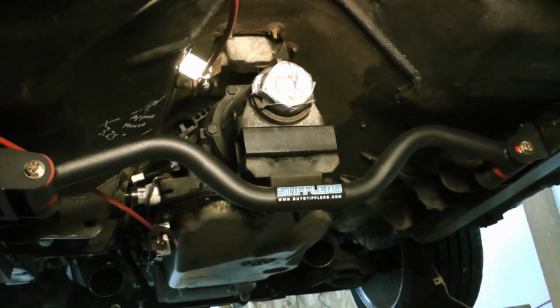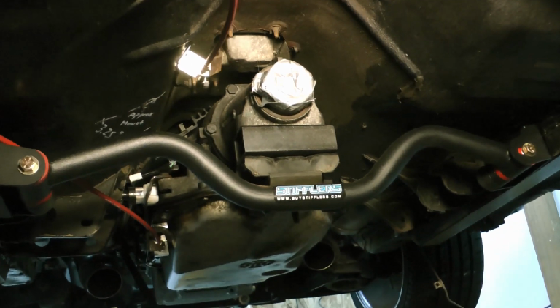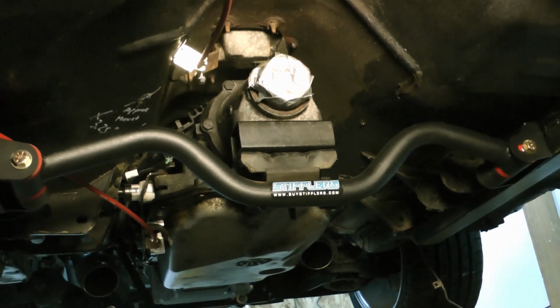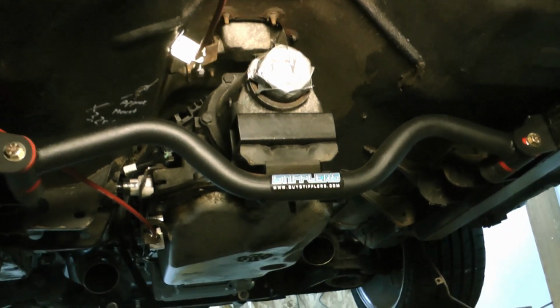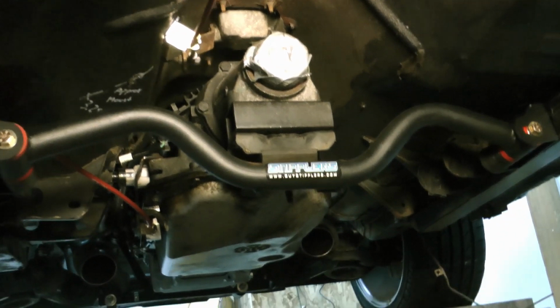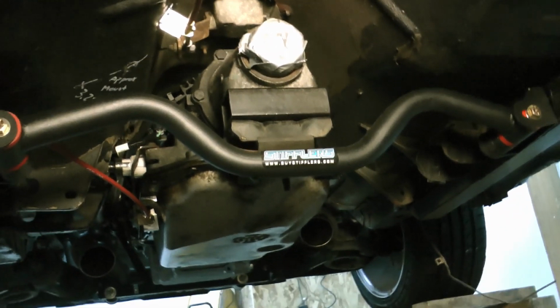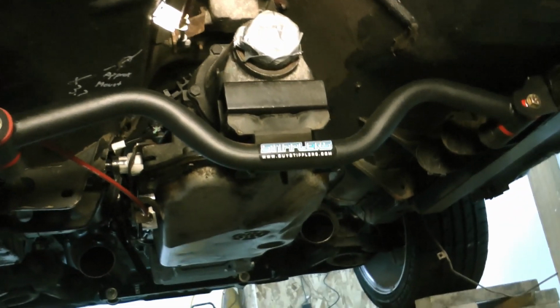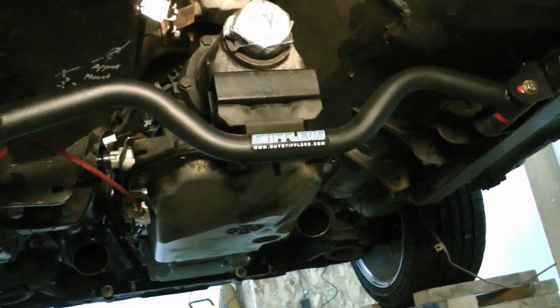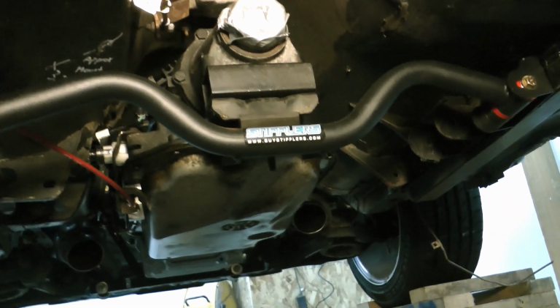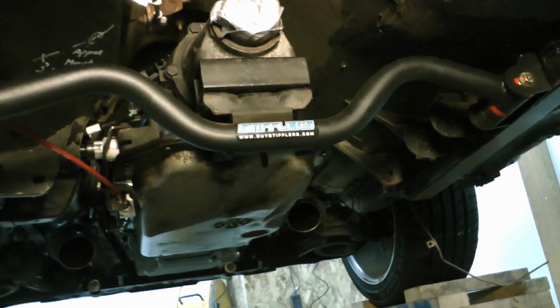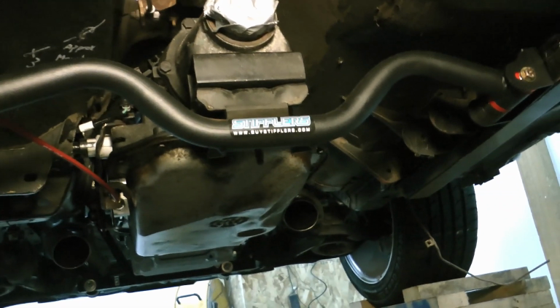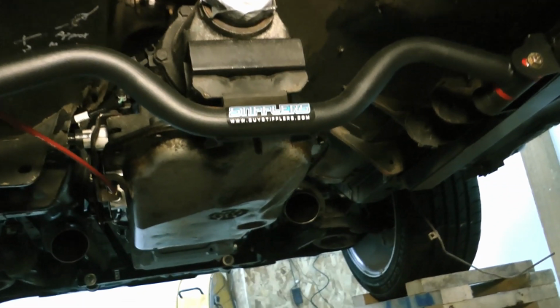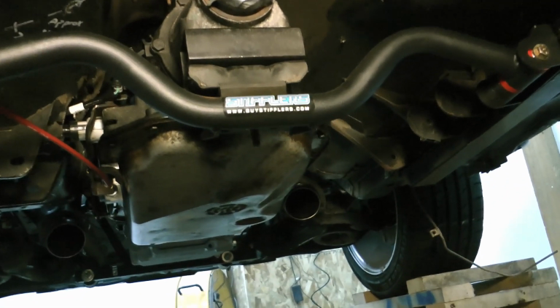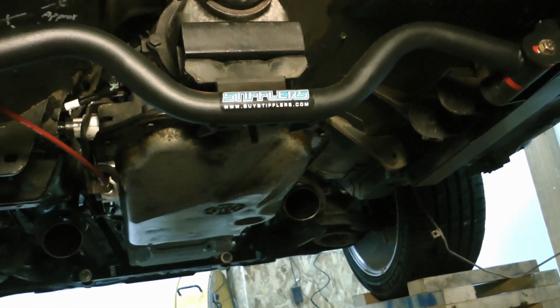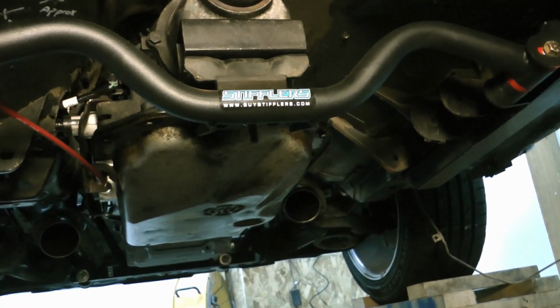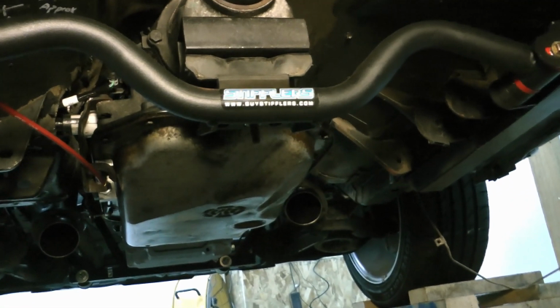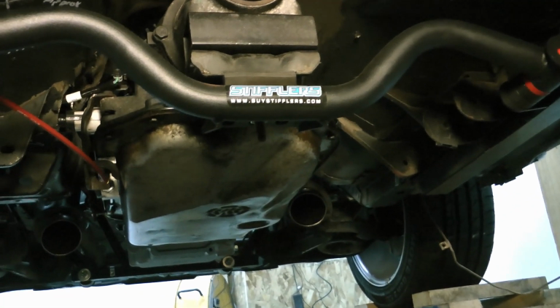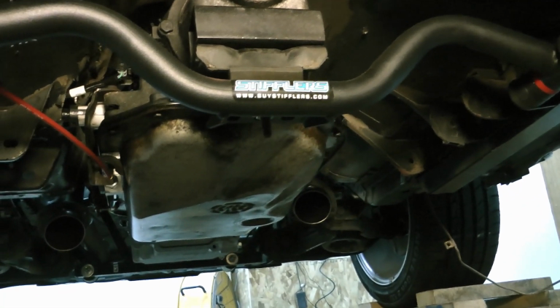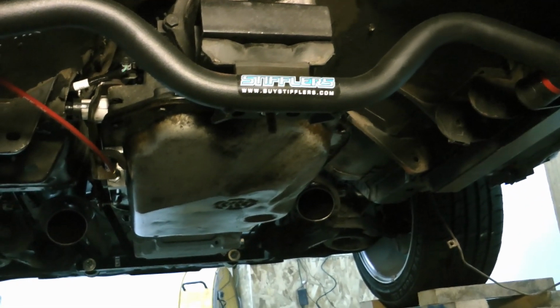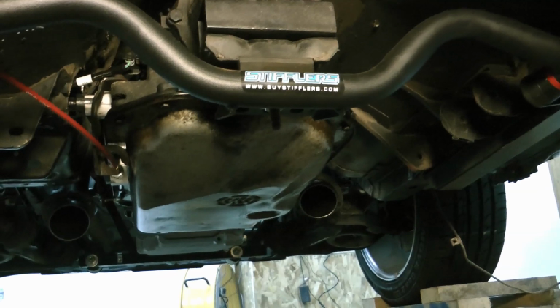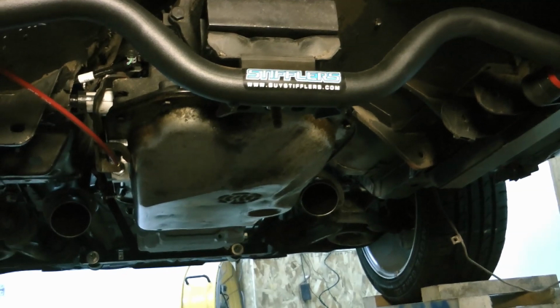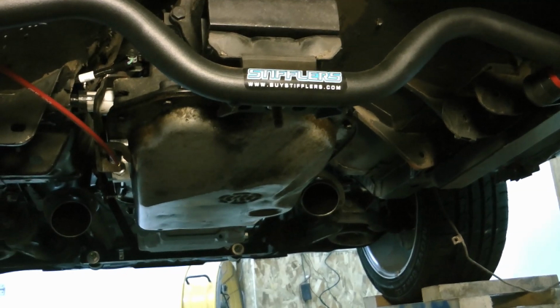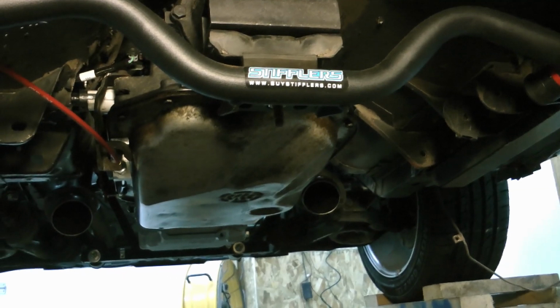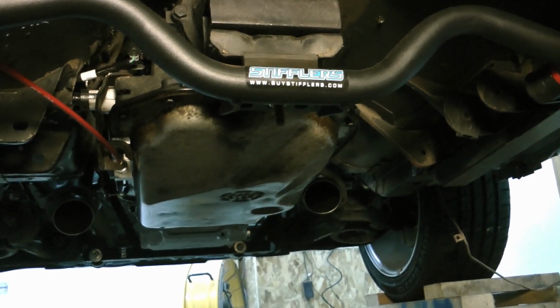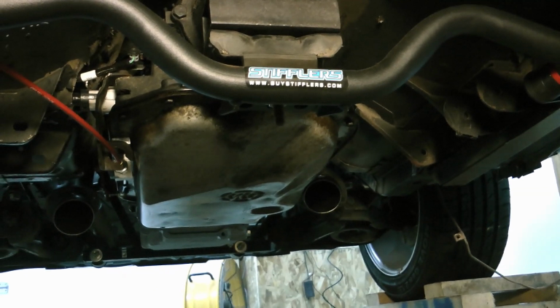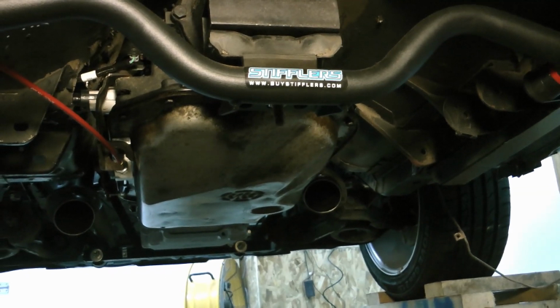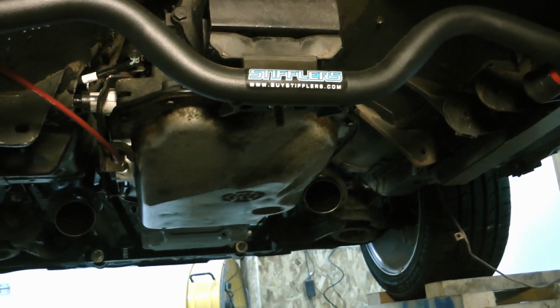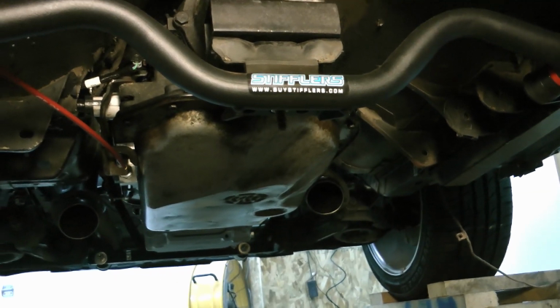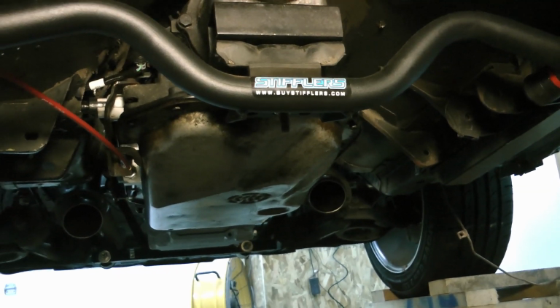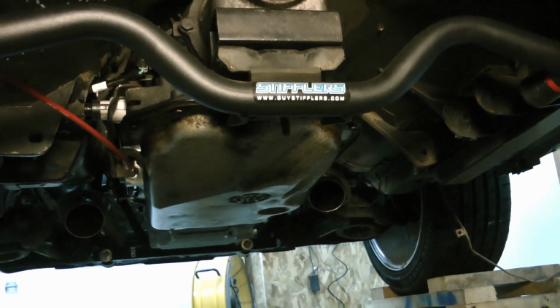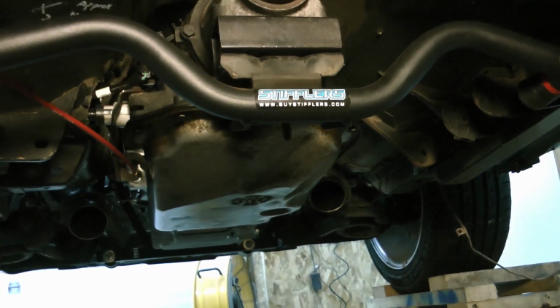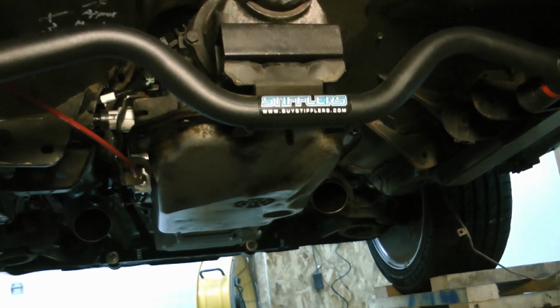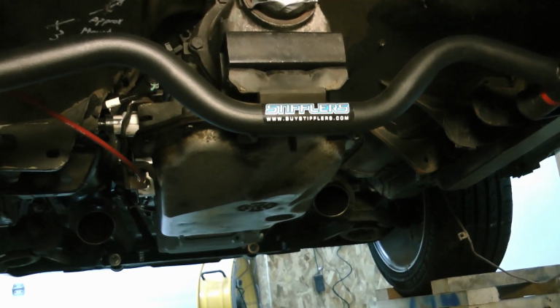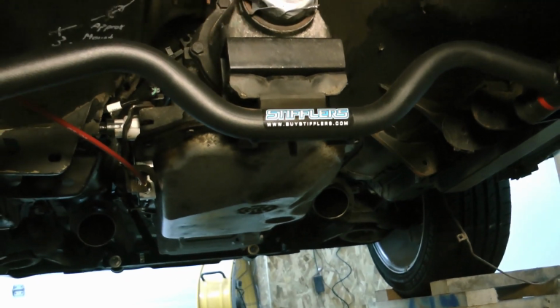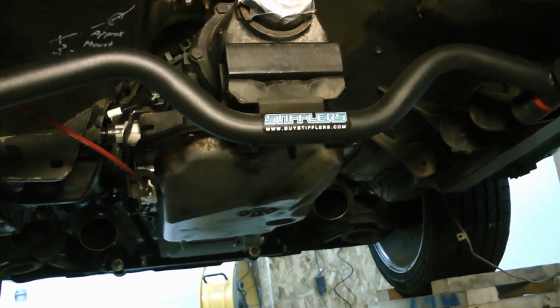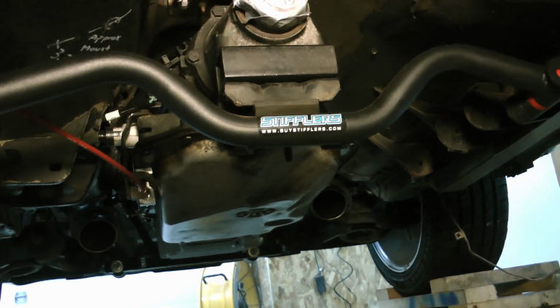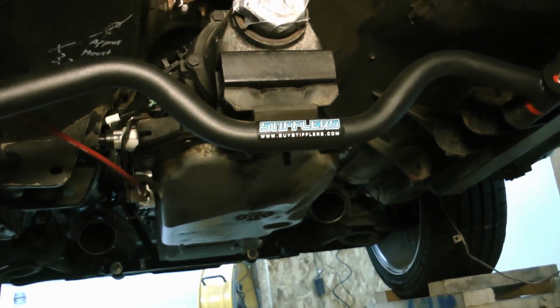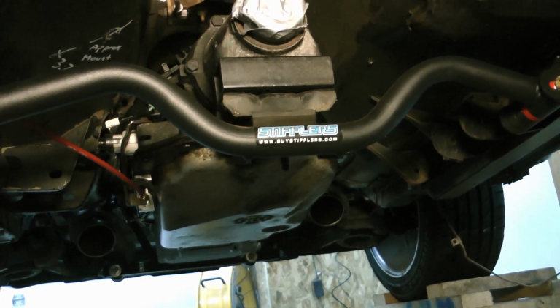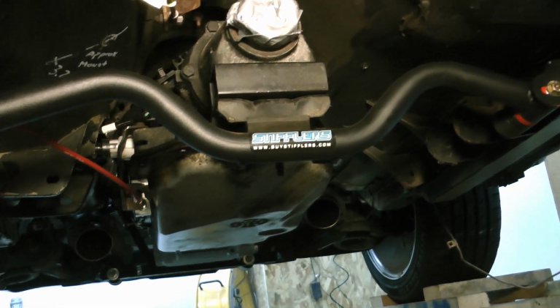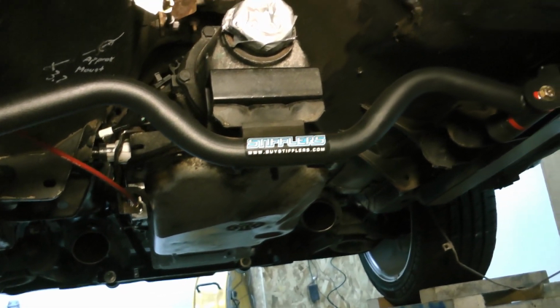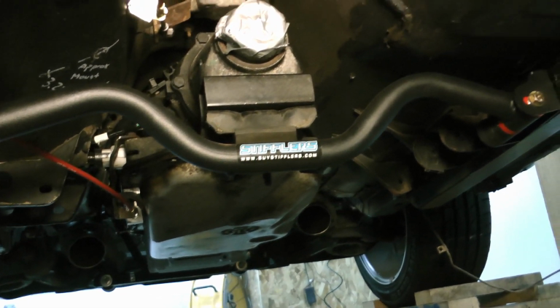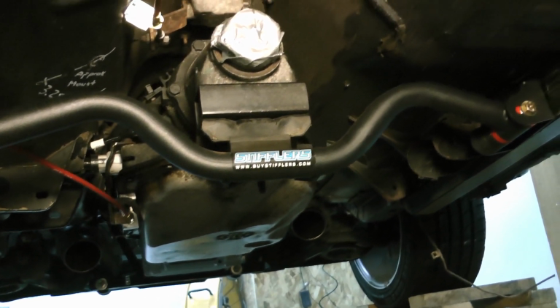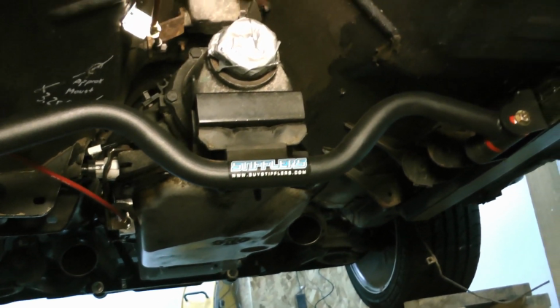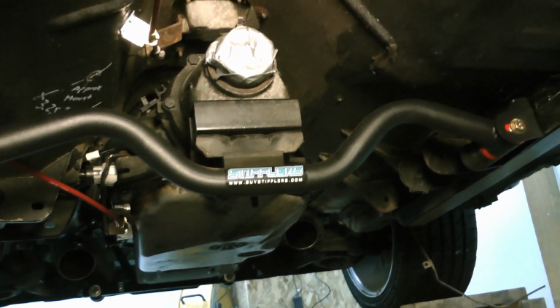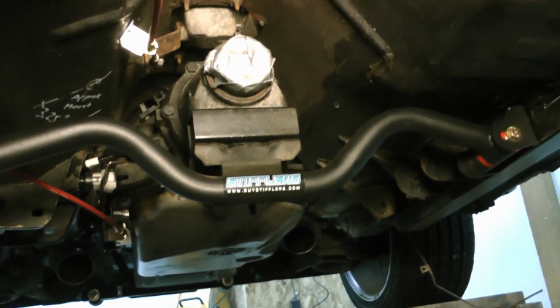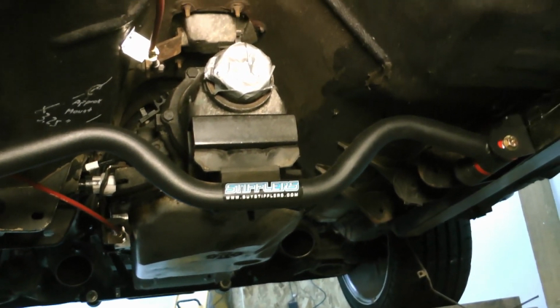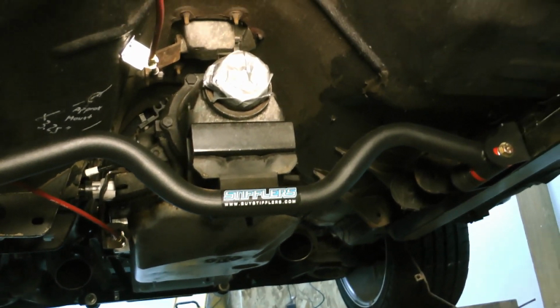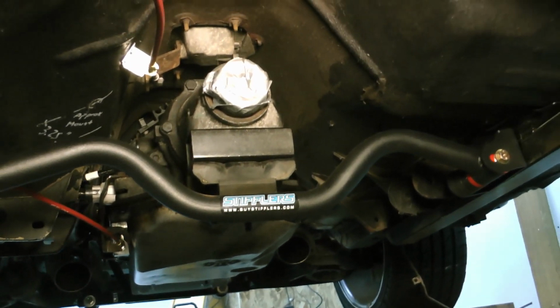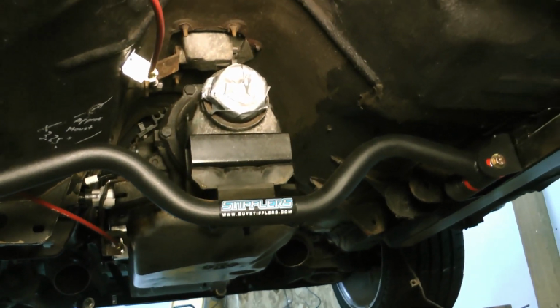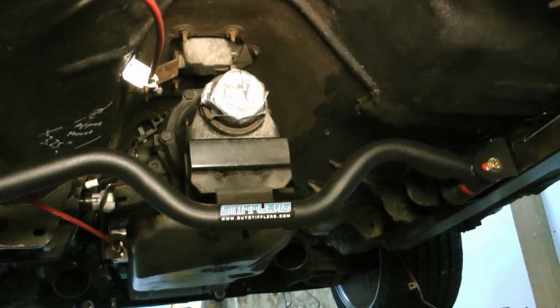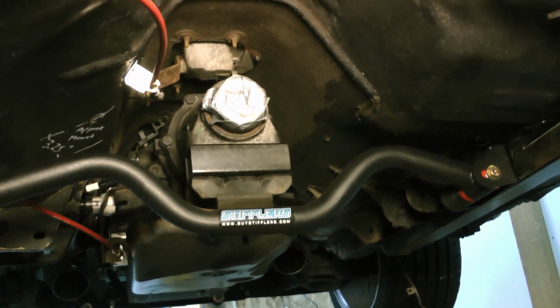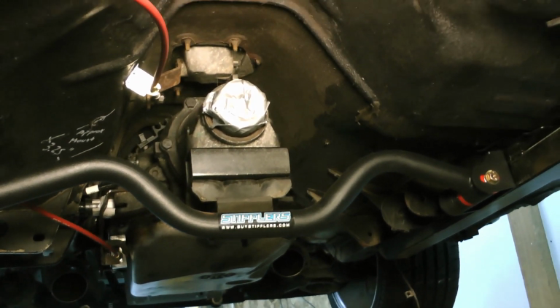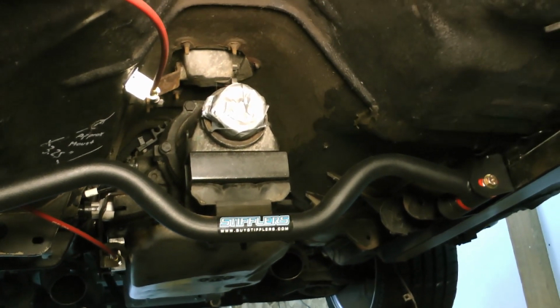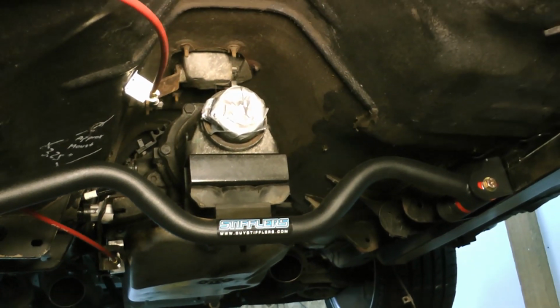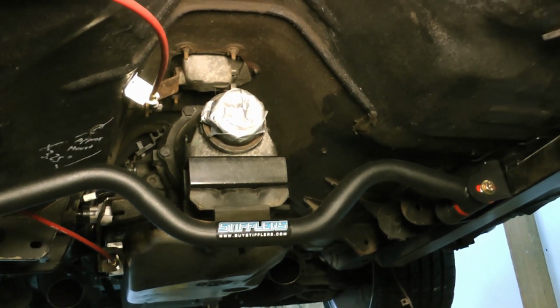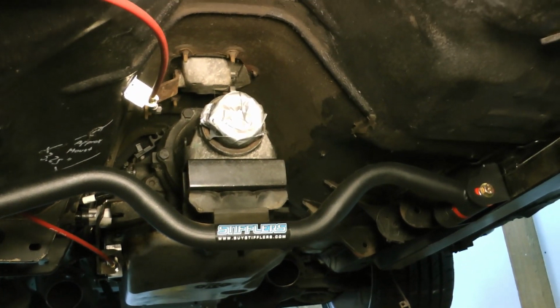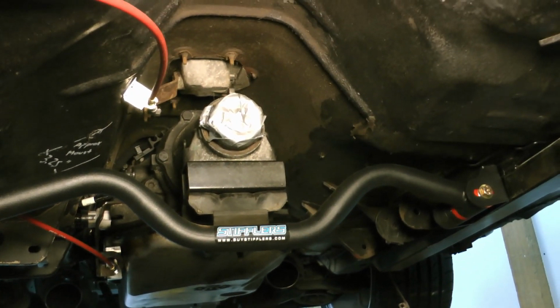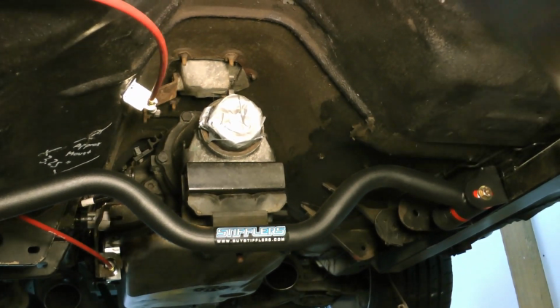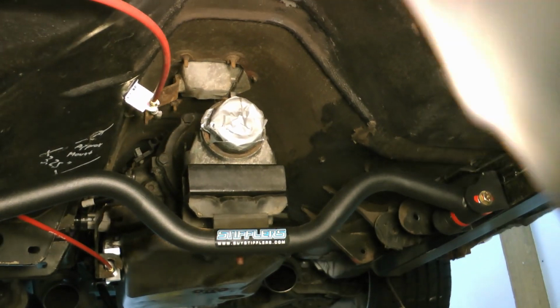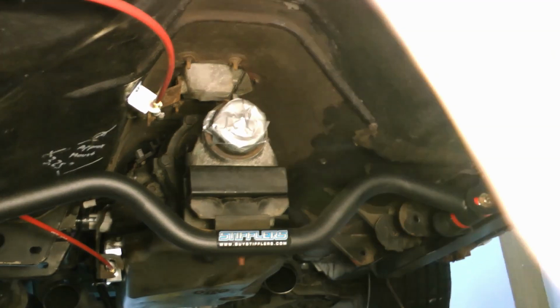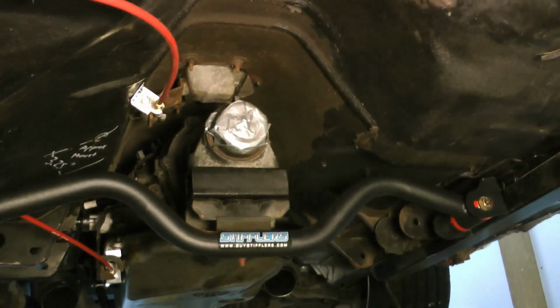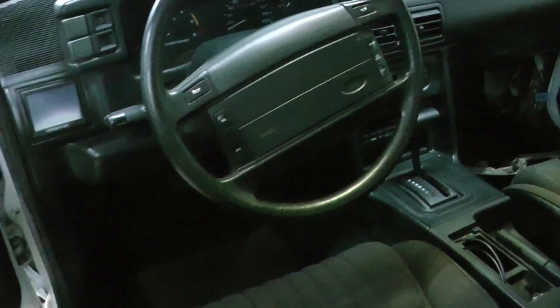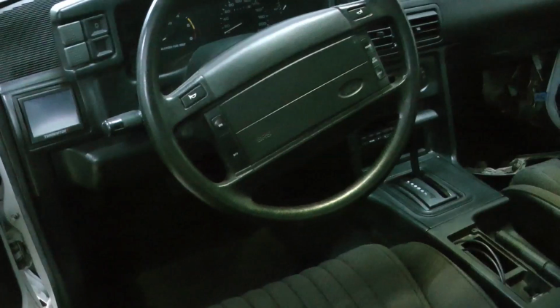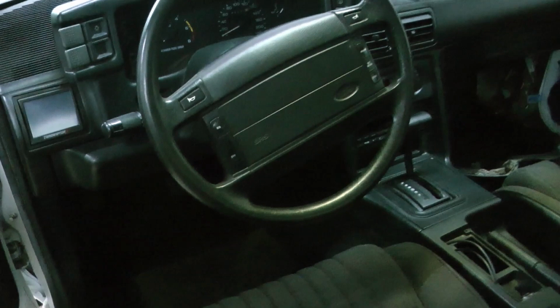Hey guys, today I'm going to take you through how to put a 4L80 into your Fox Body Mustang. I was actually able to make the stock shifter work here too.